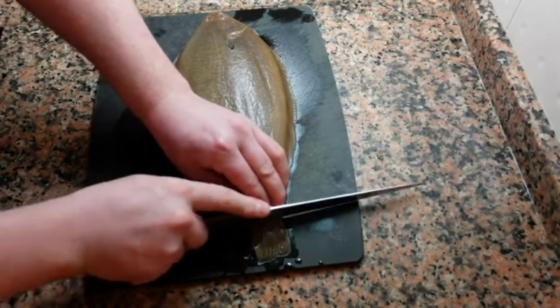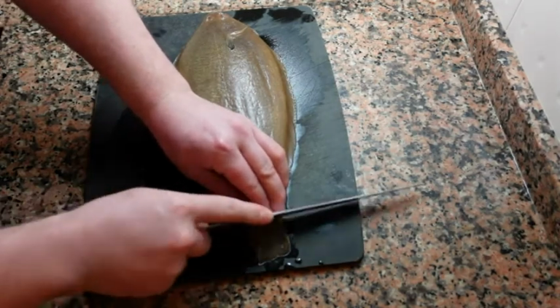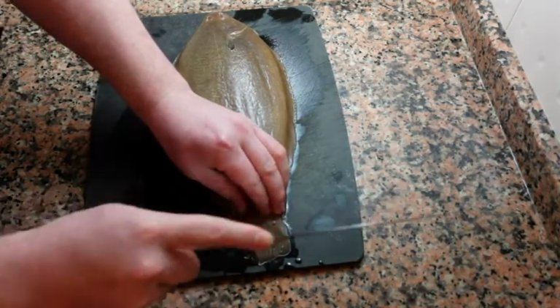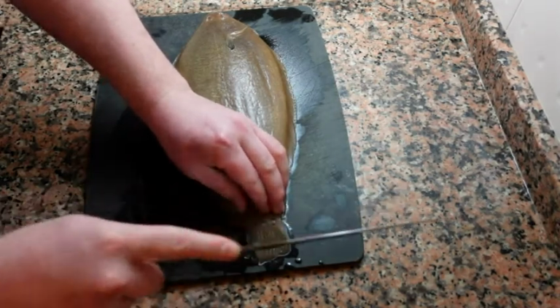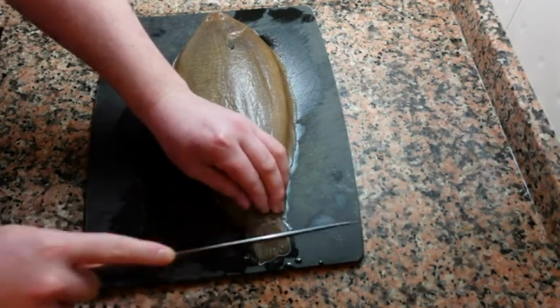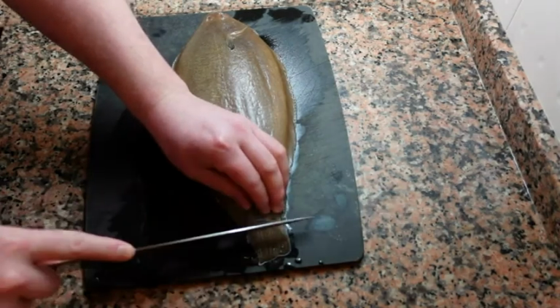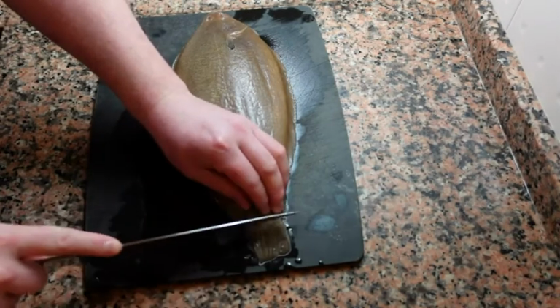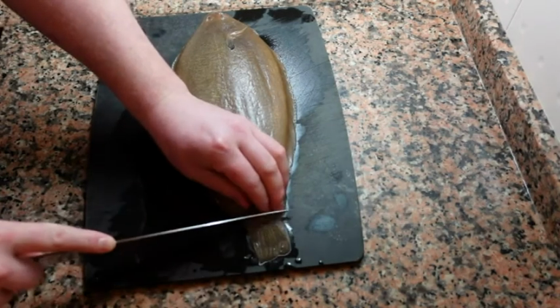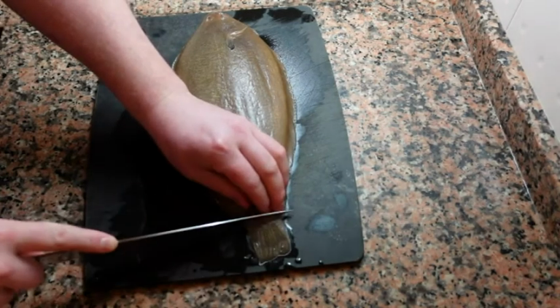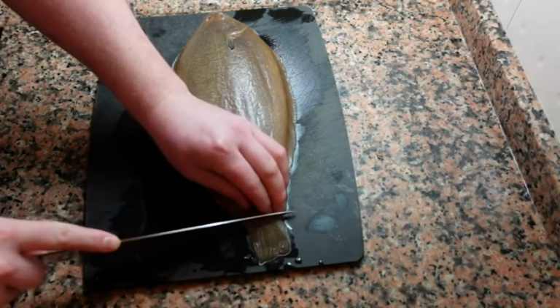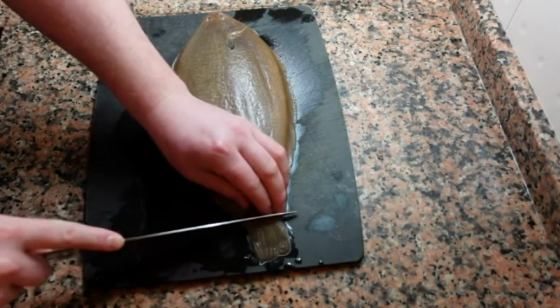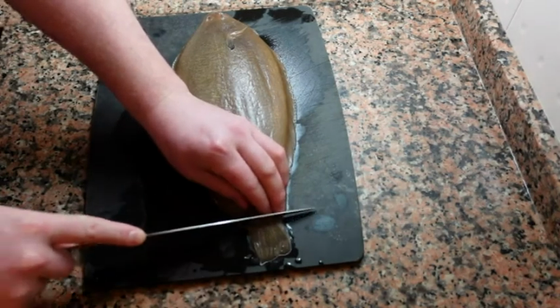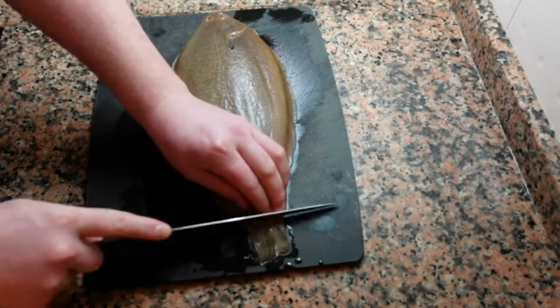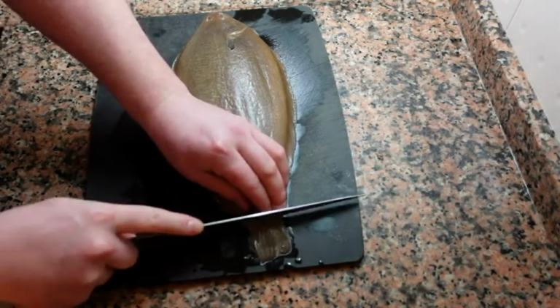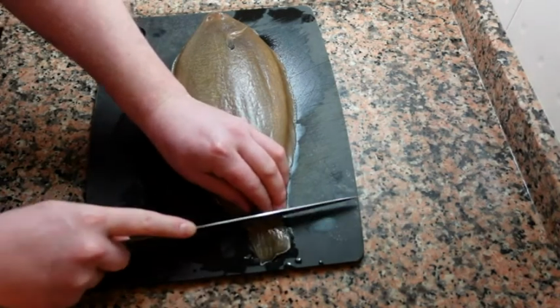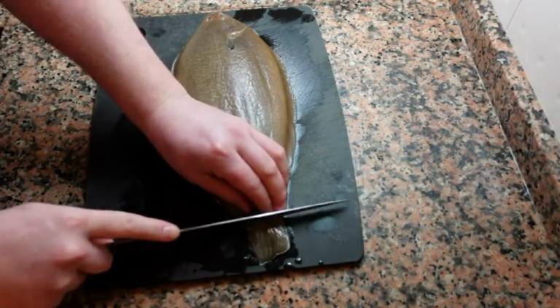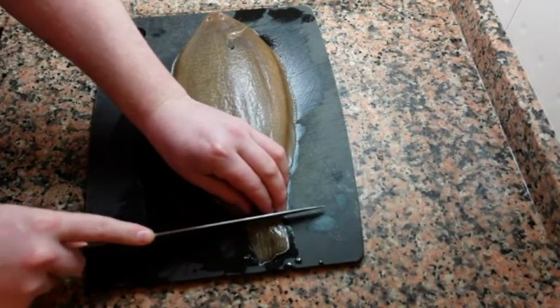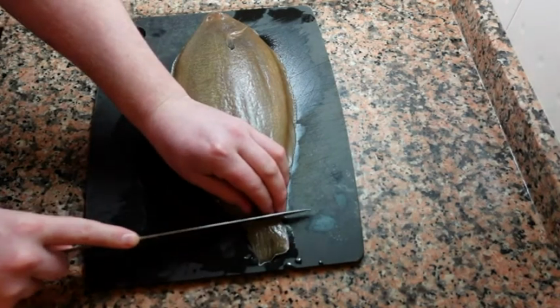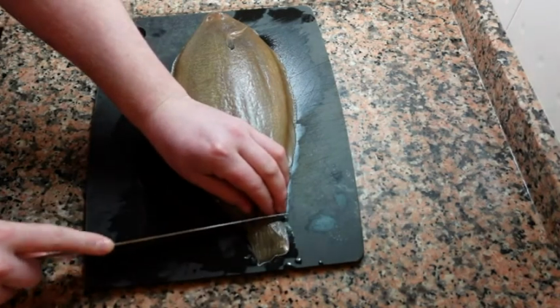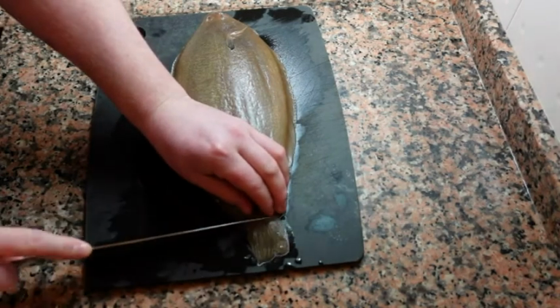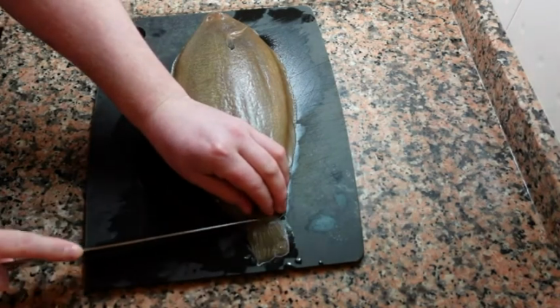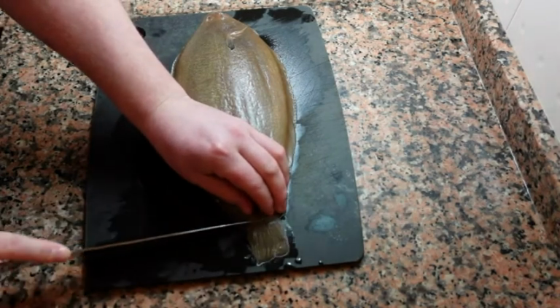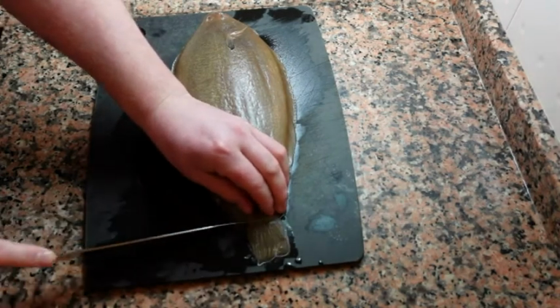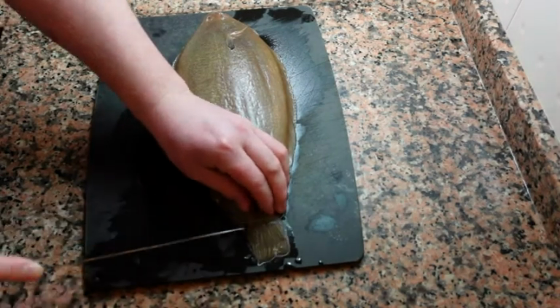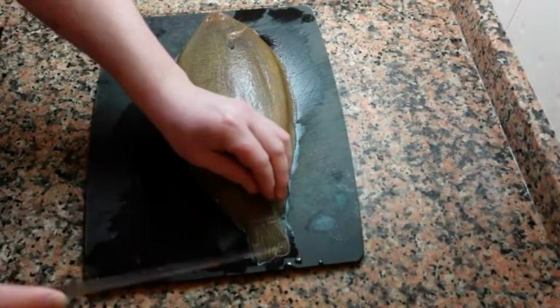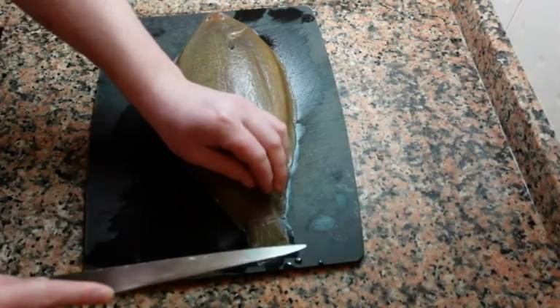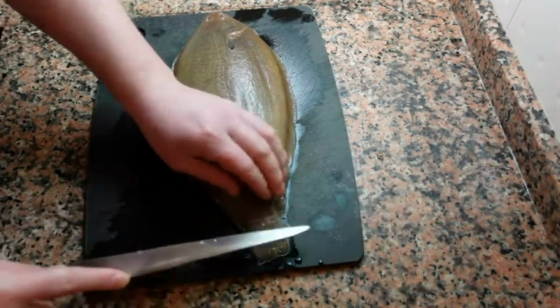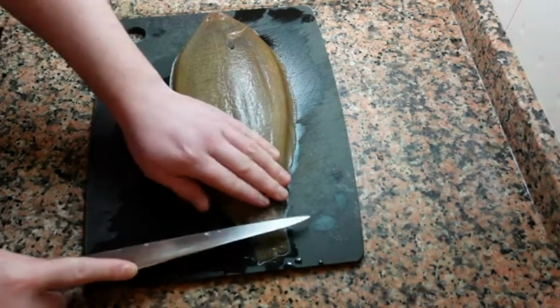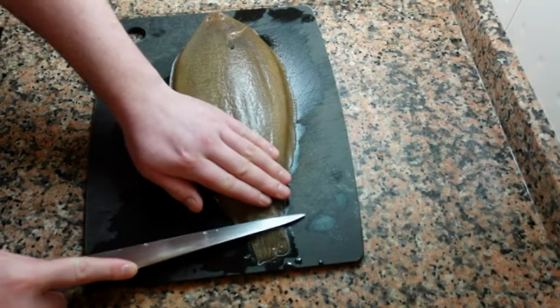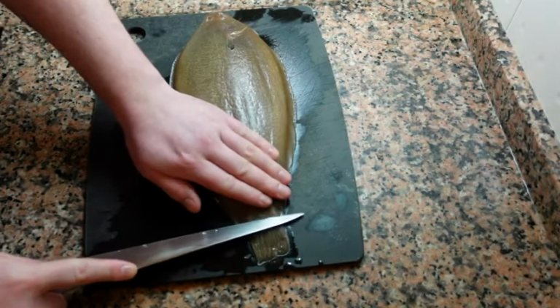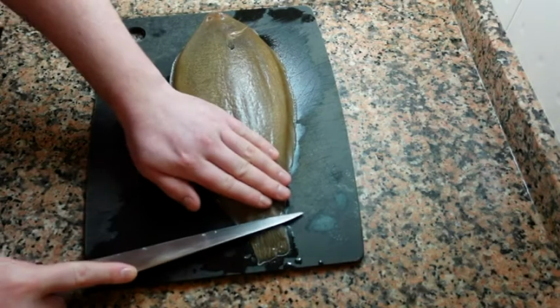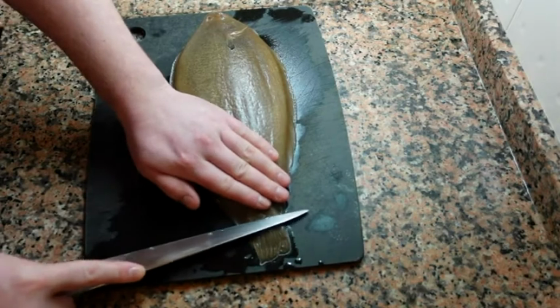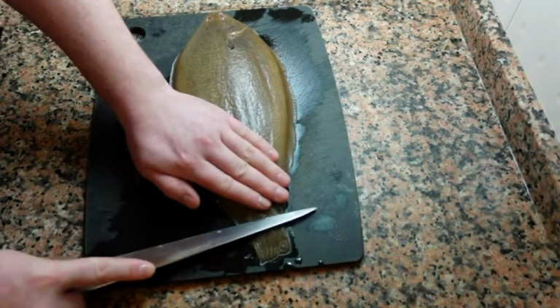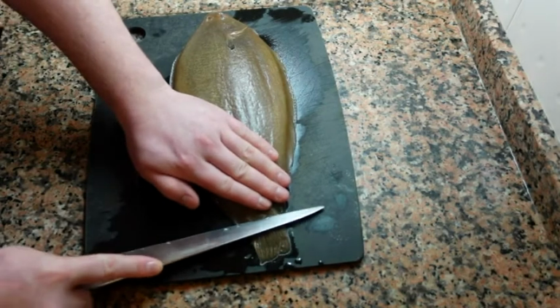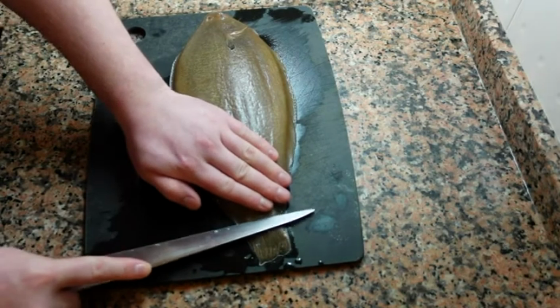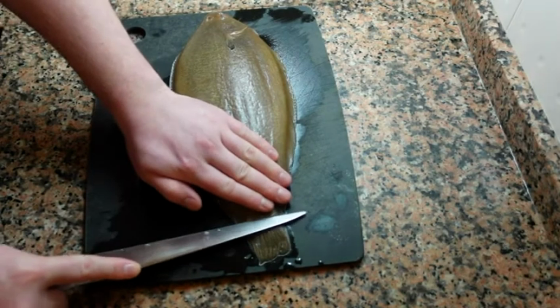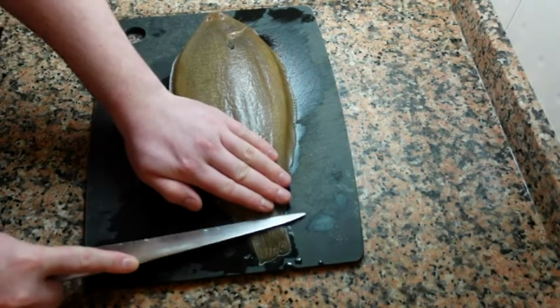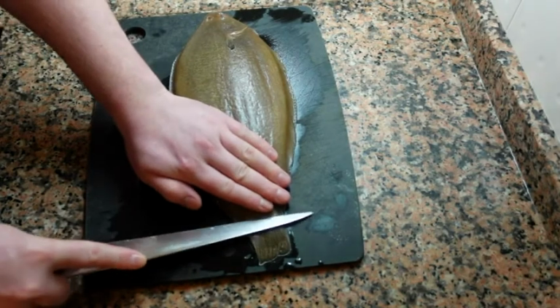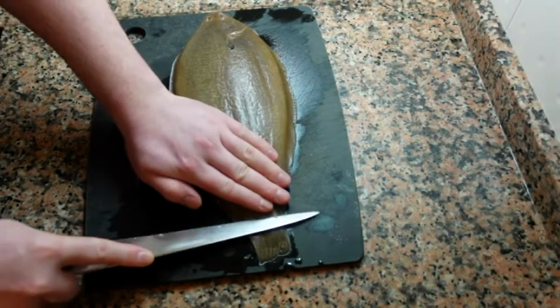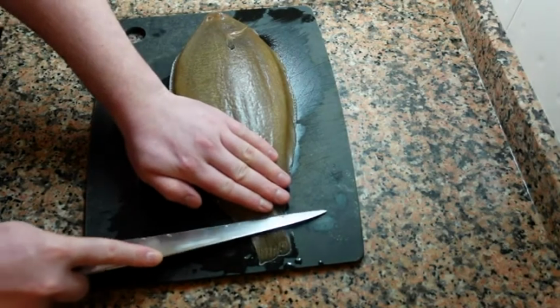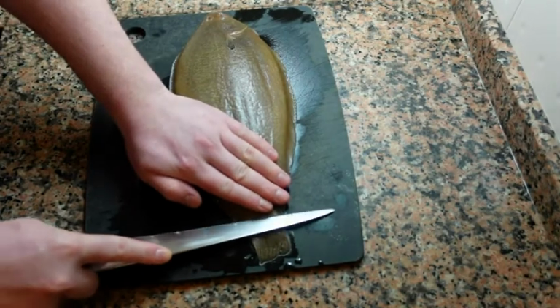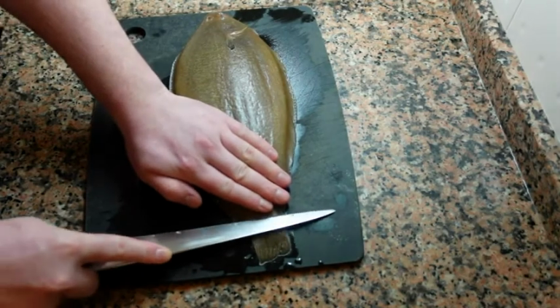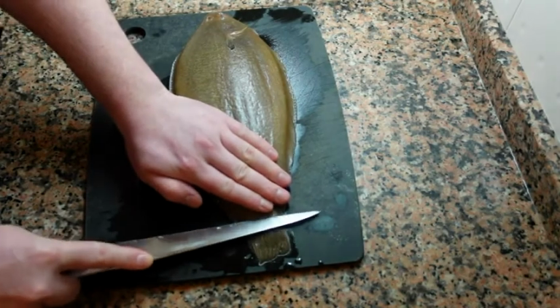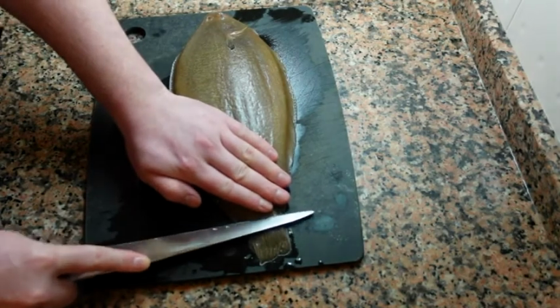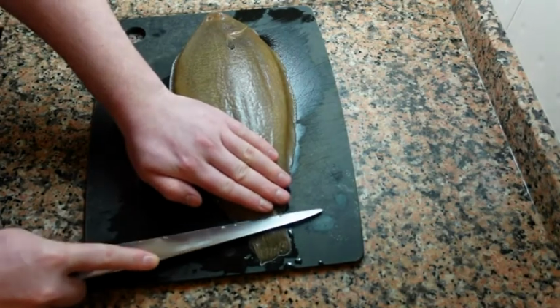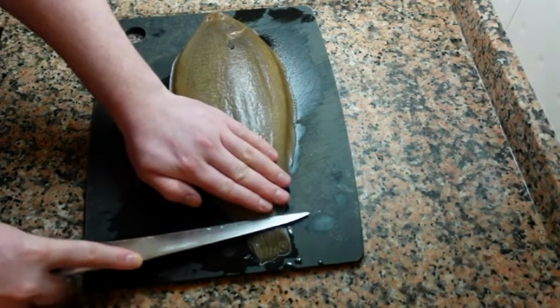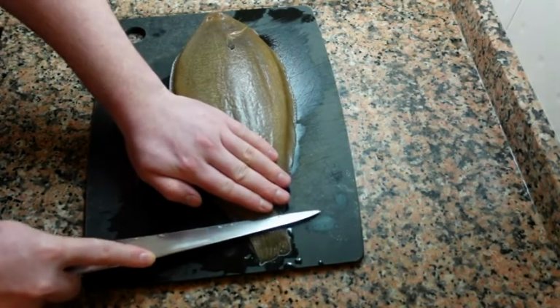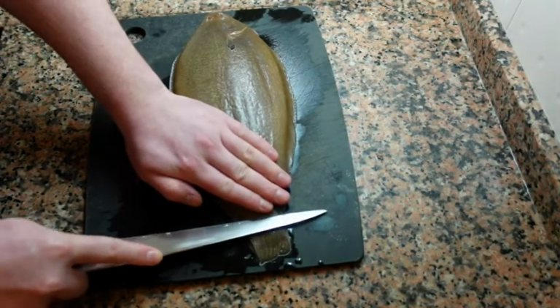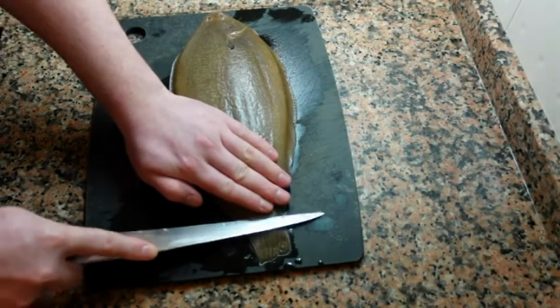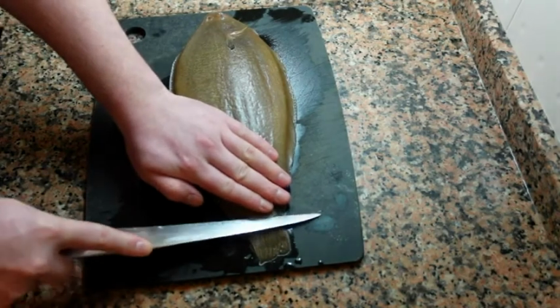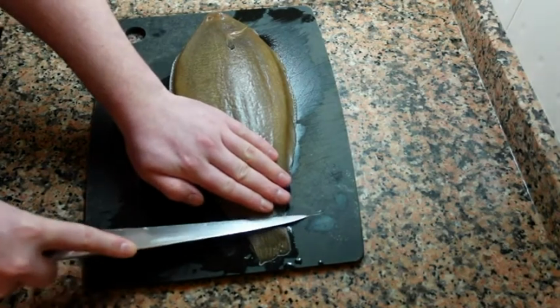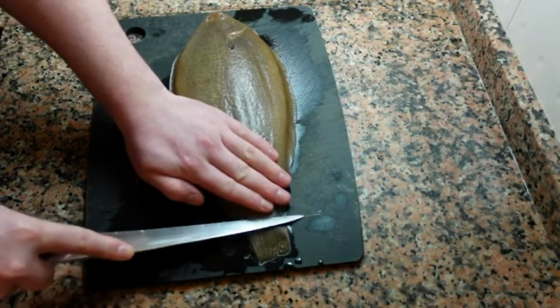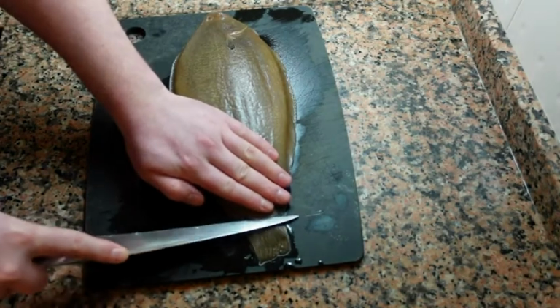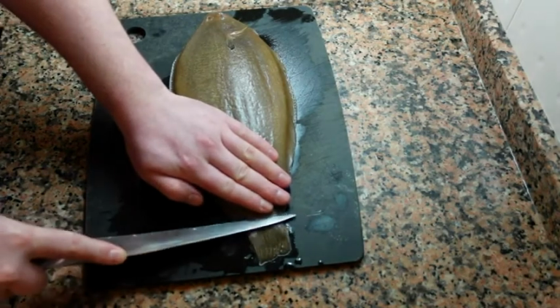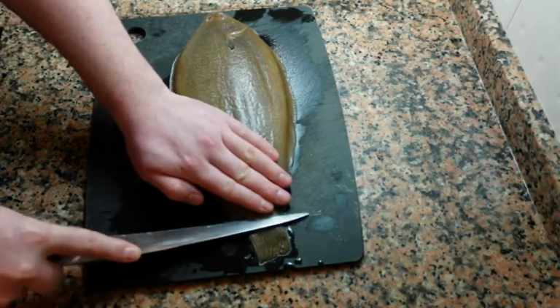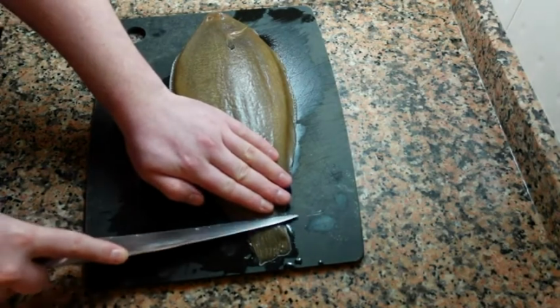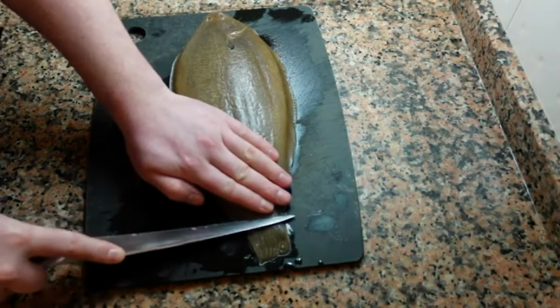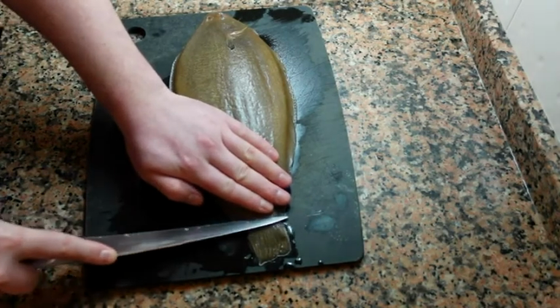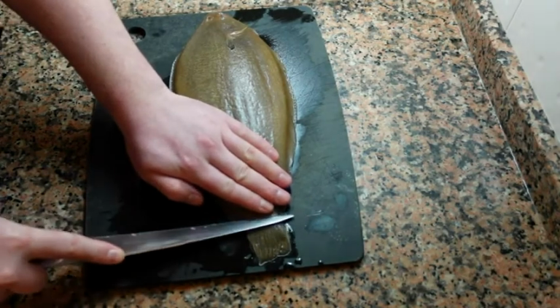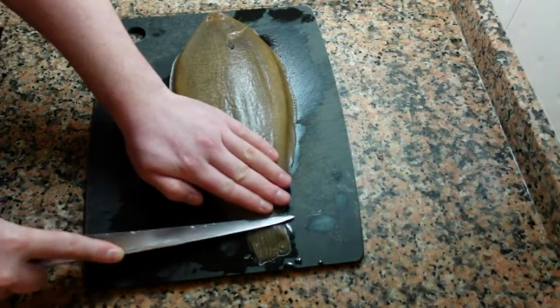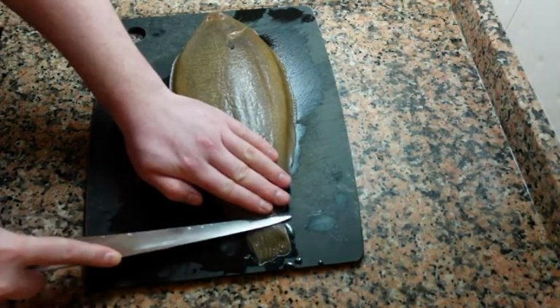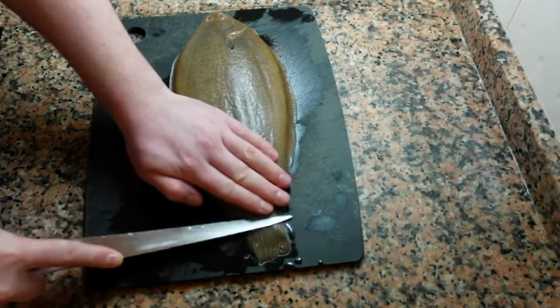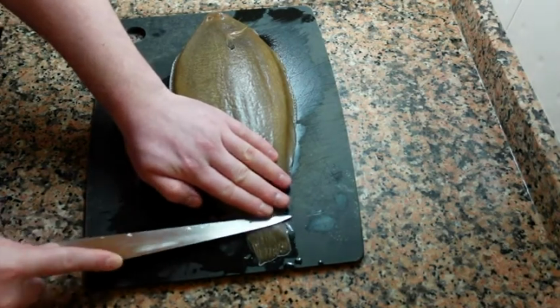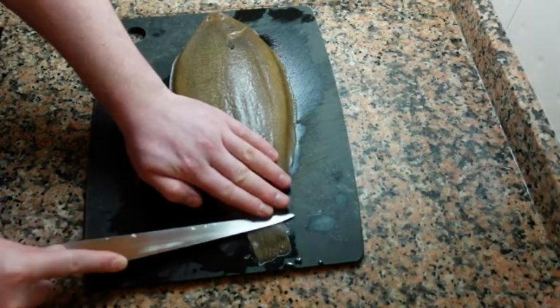The first step is to cut a small incision right at the base of the tail, like this.